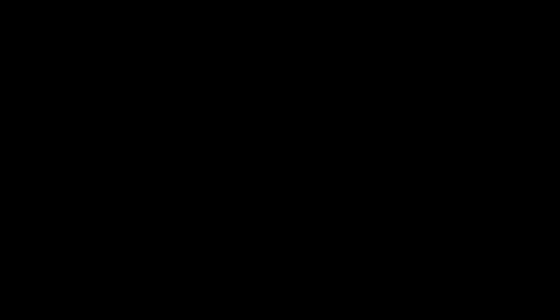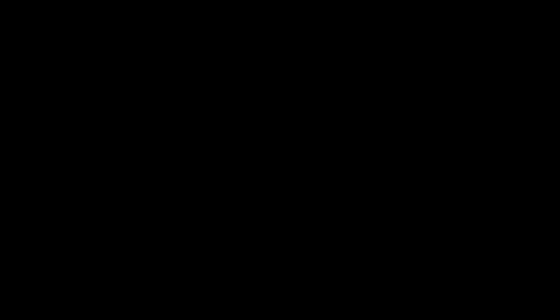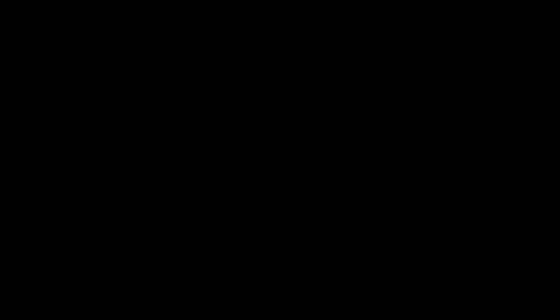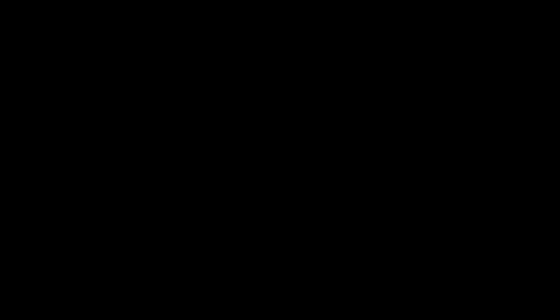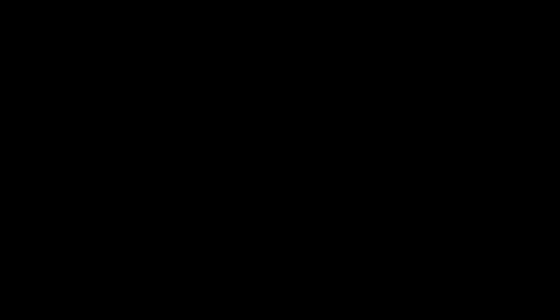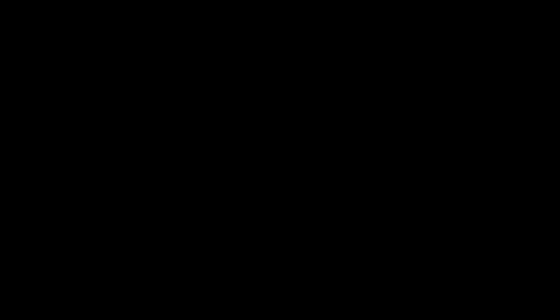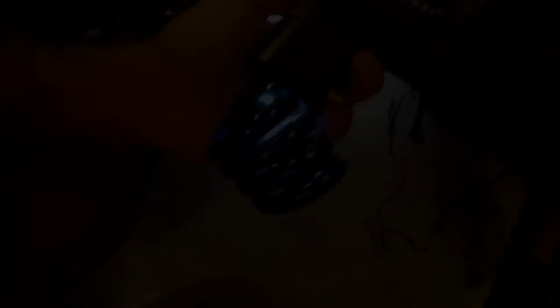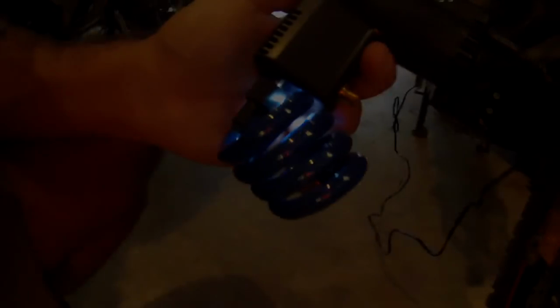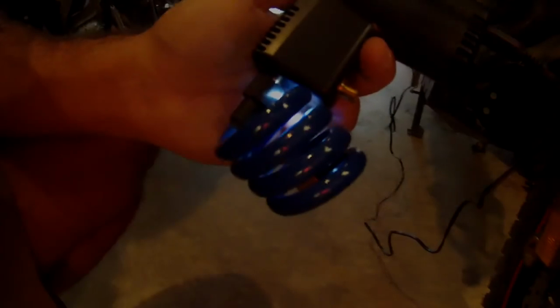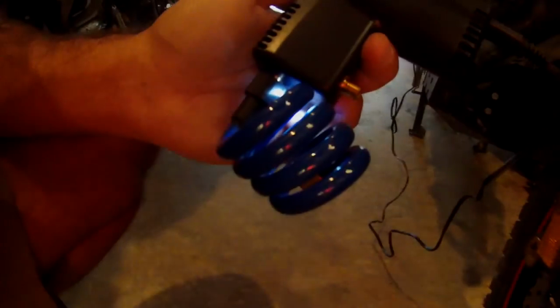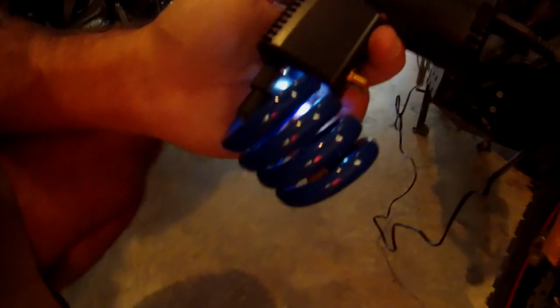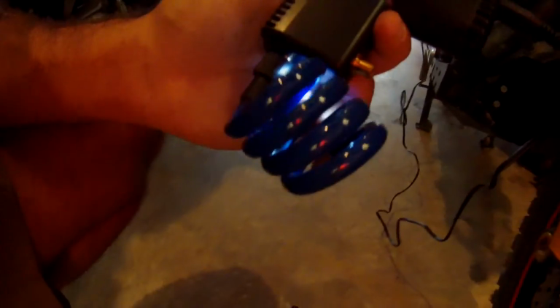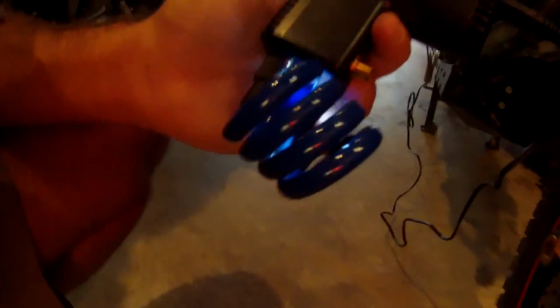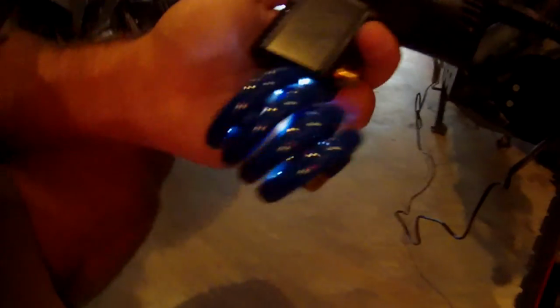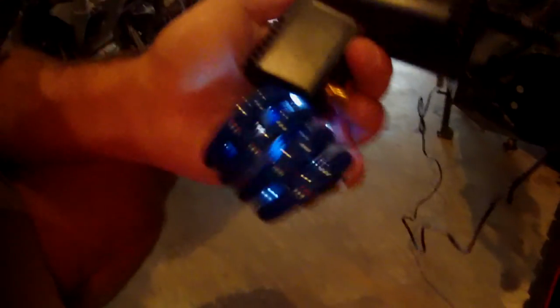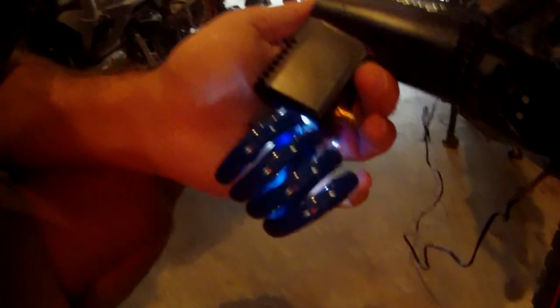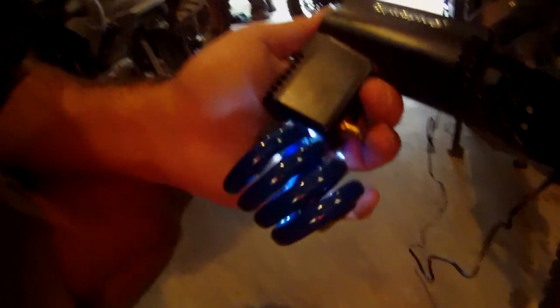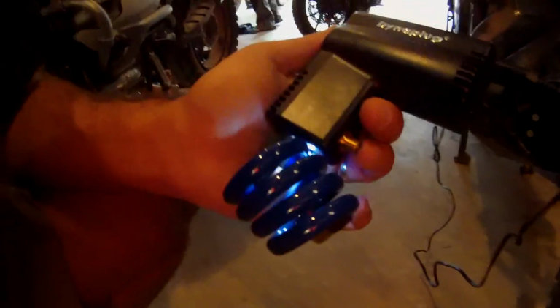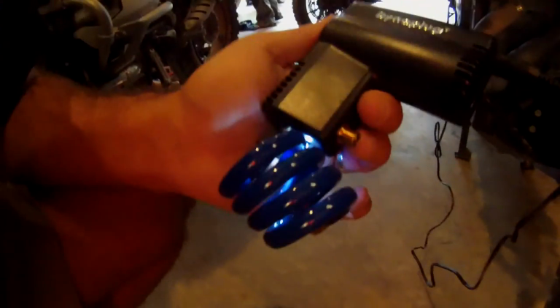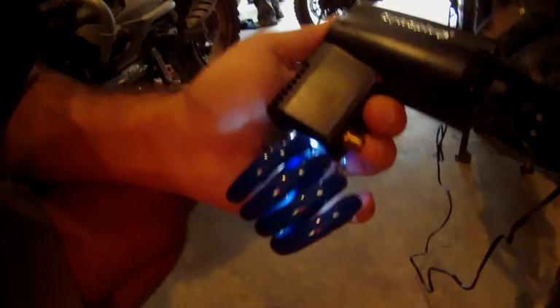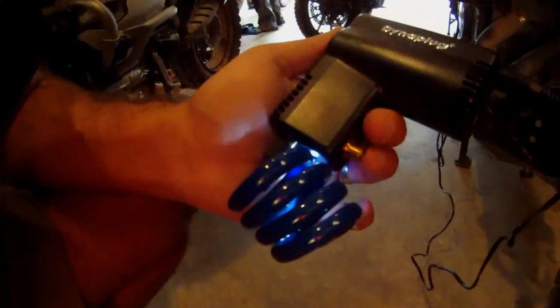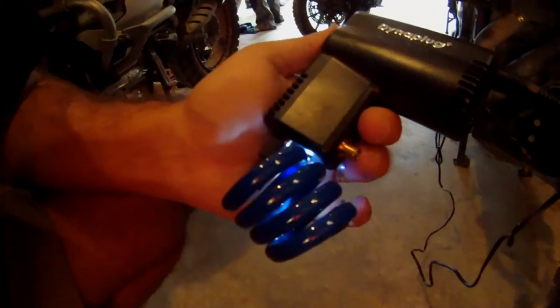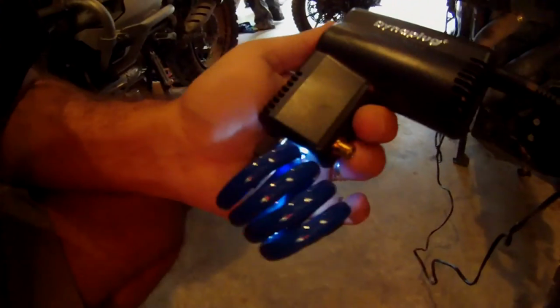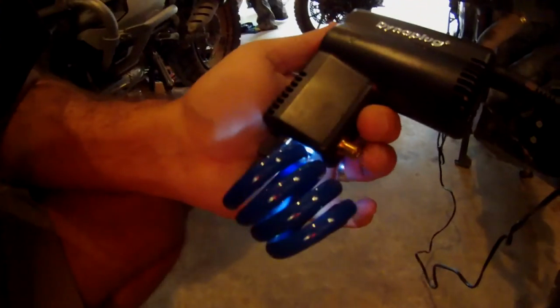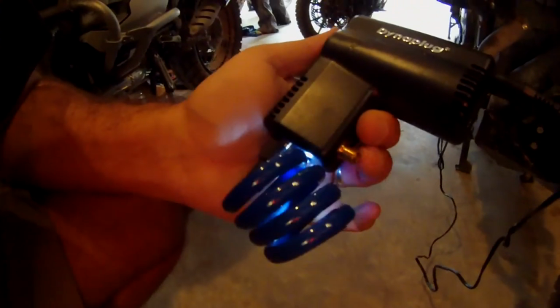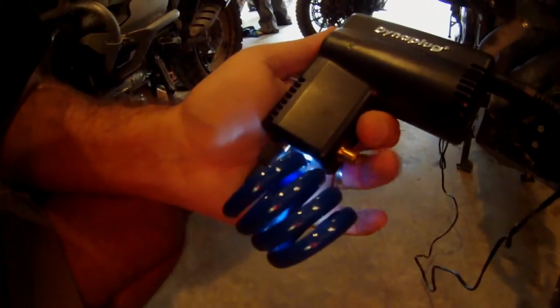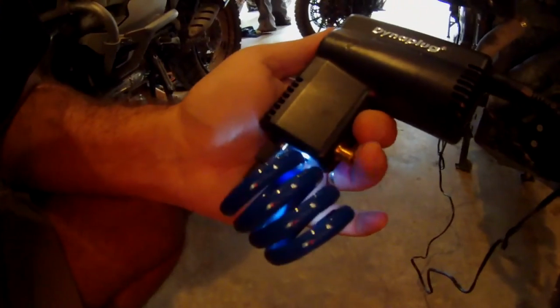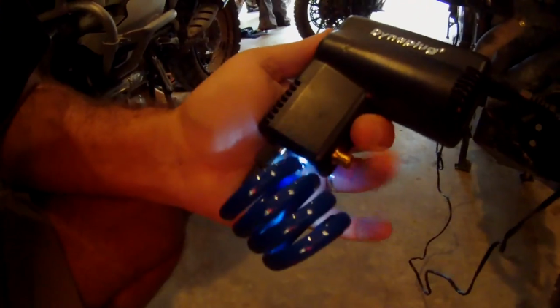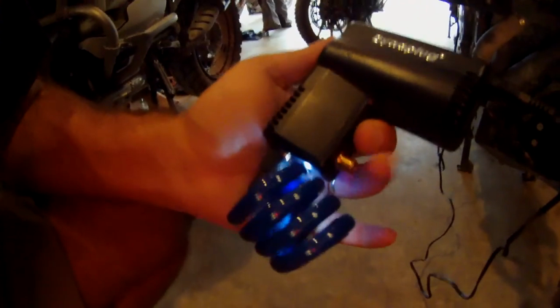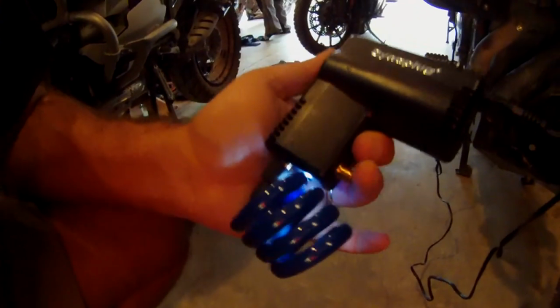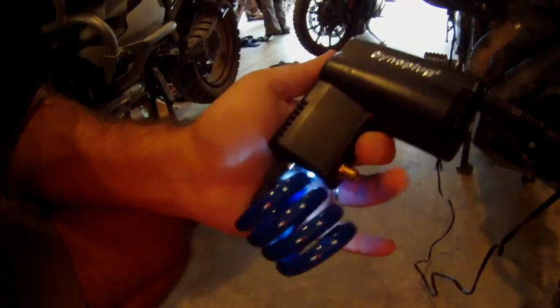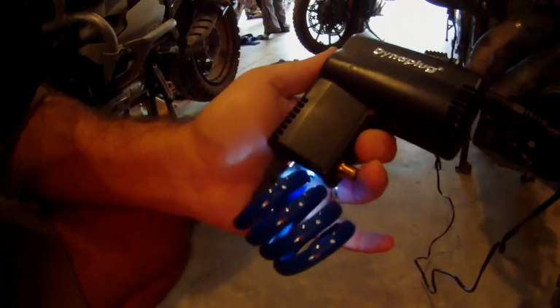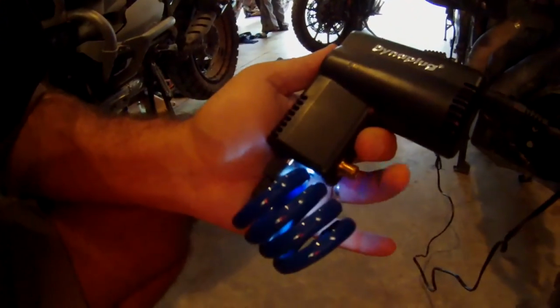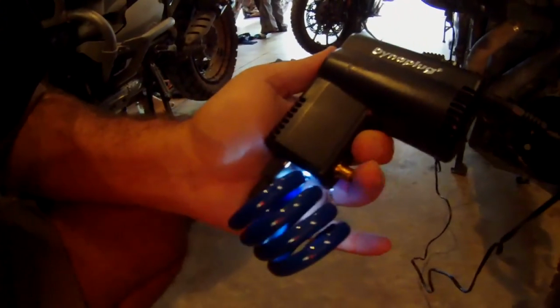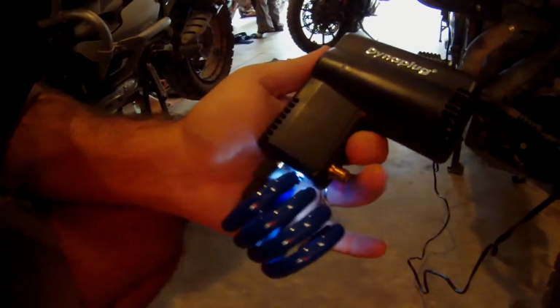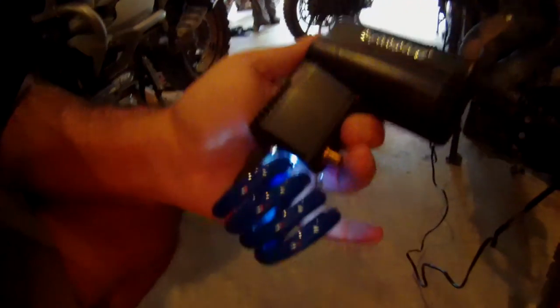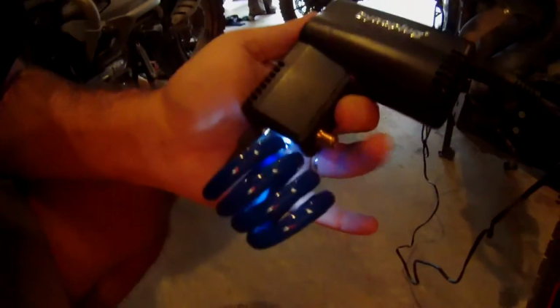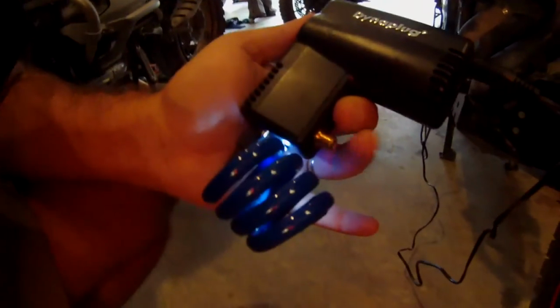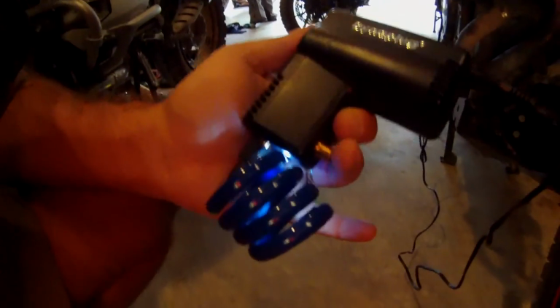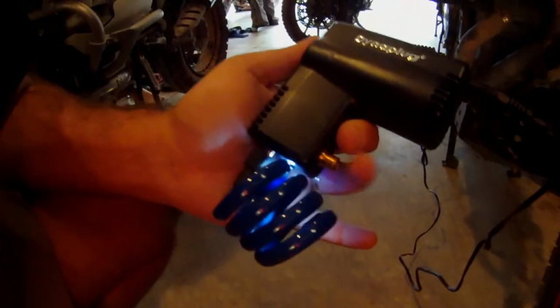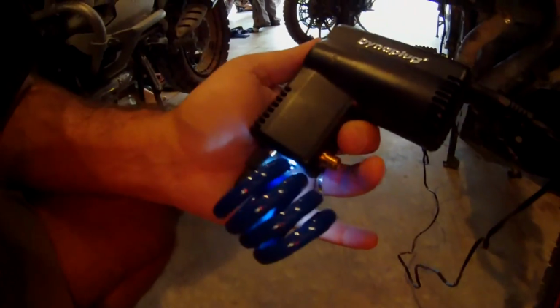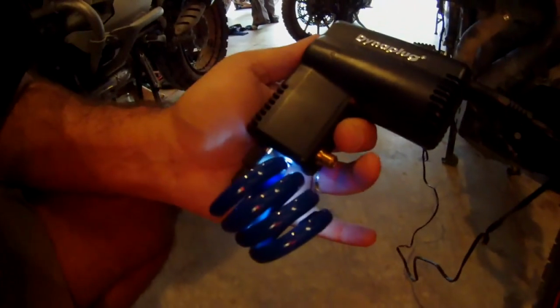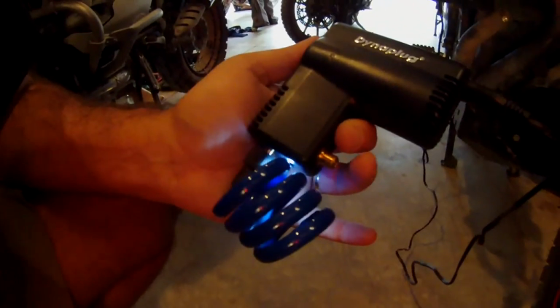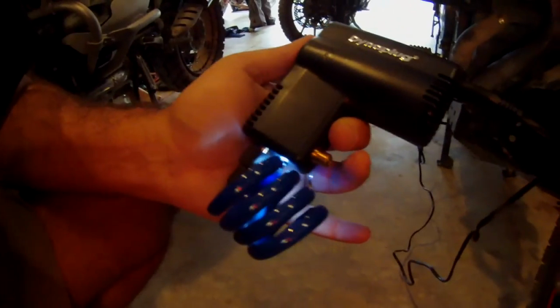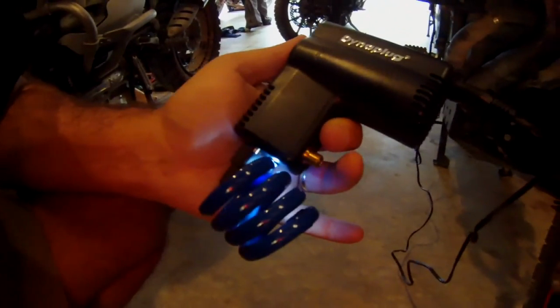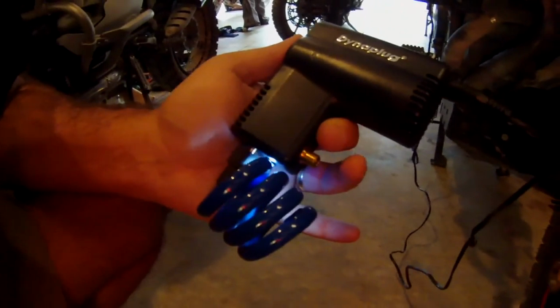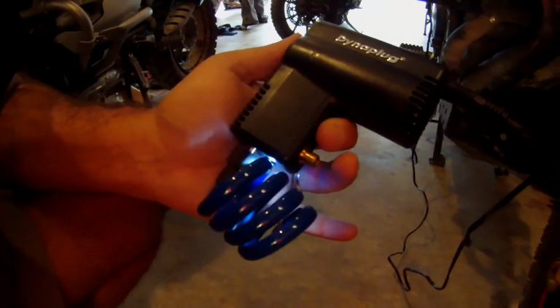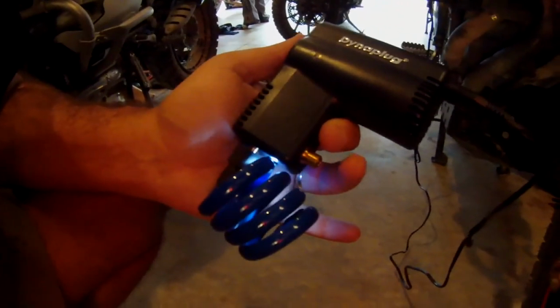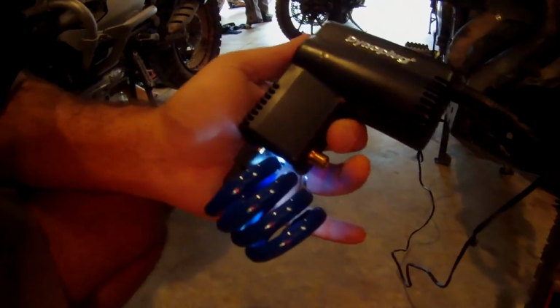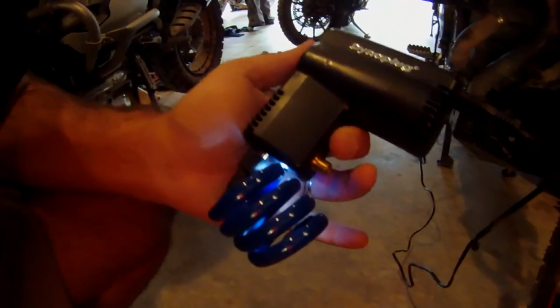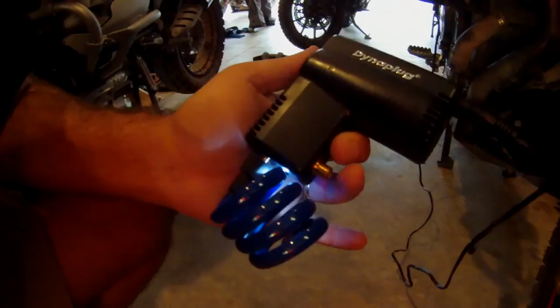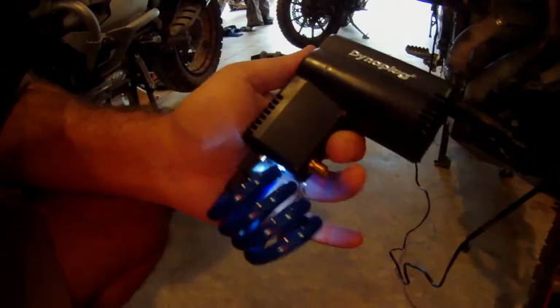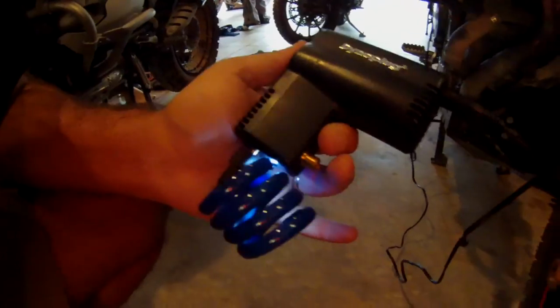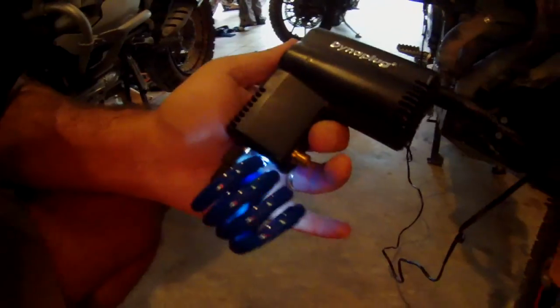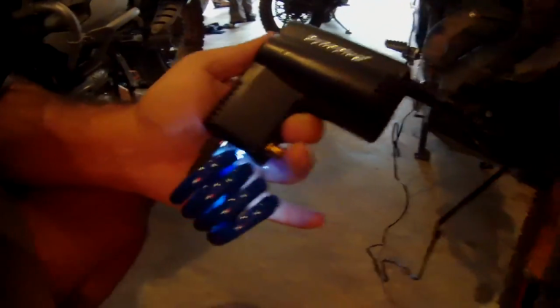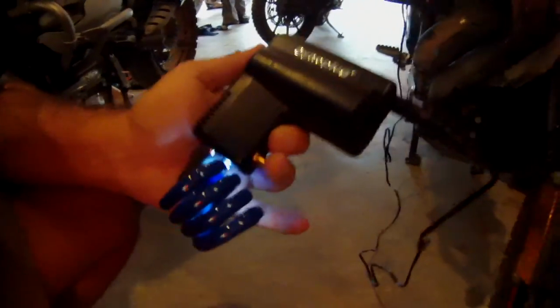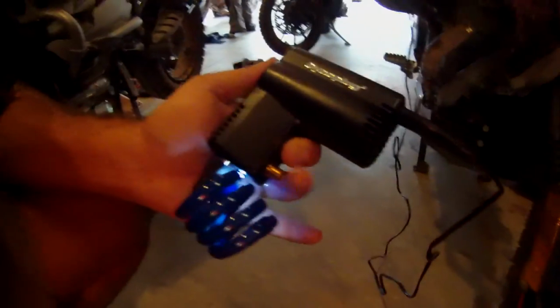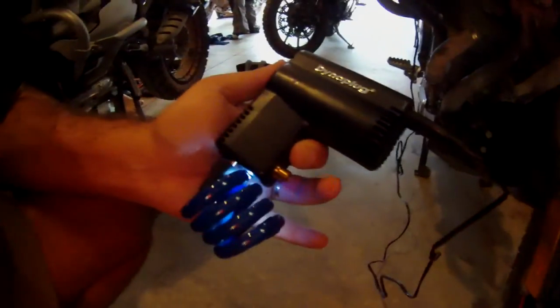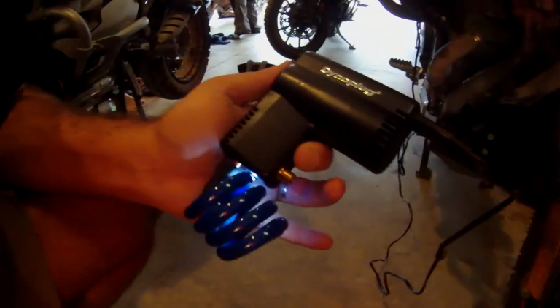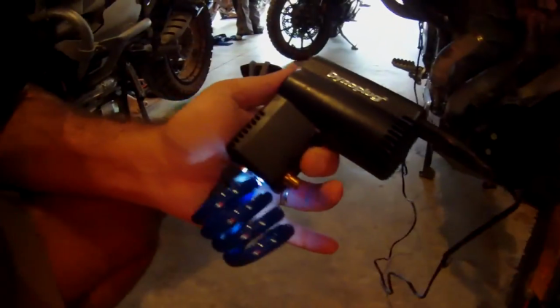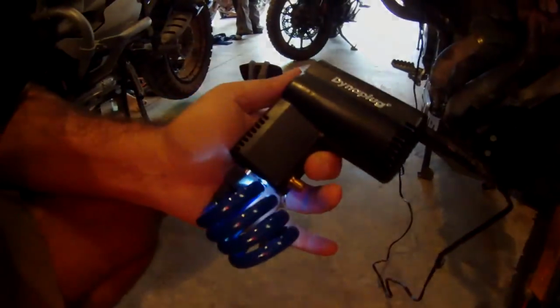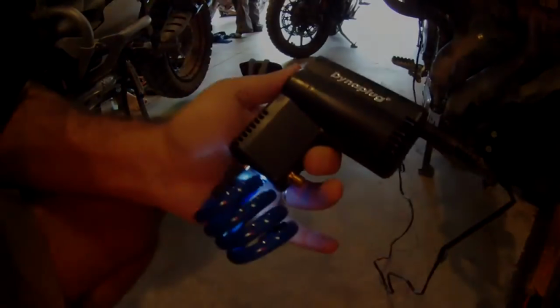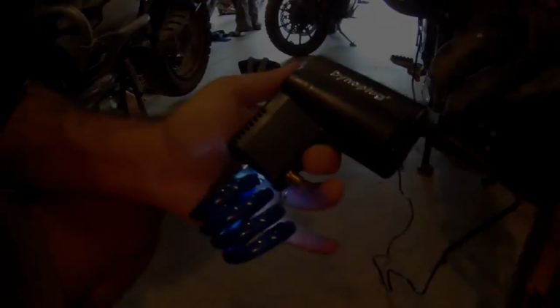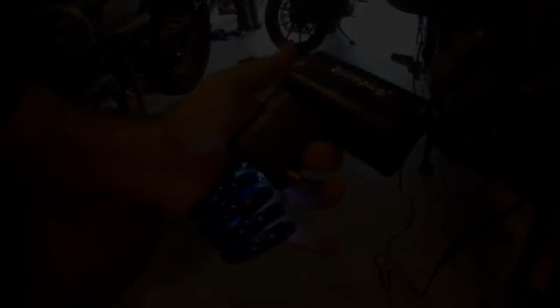This part here is where the tubing goes, and right here you can check the air pressure as you pump the air, which is a real cool feature.